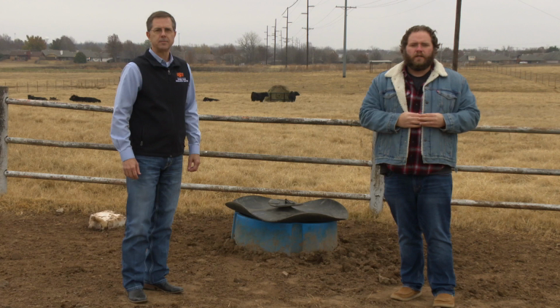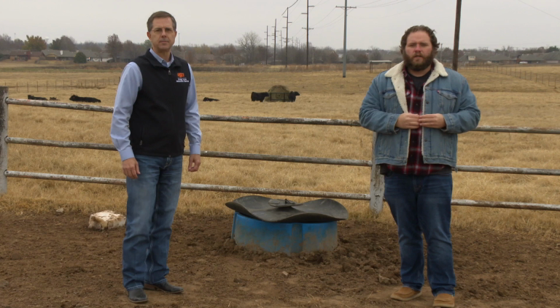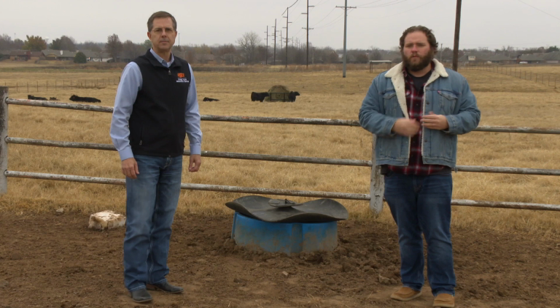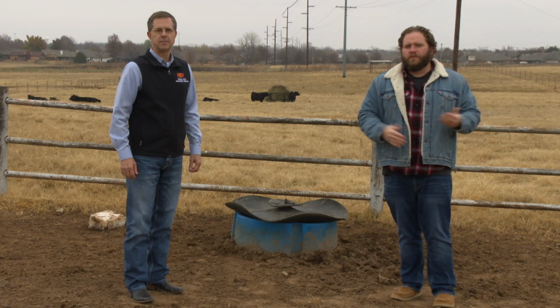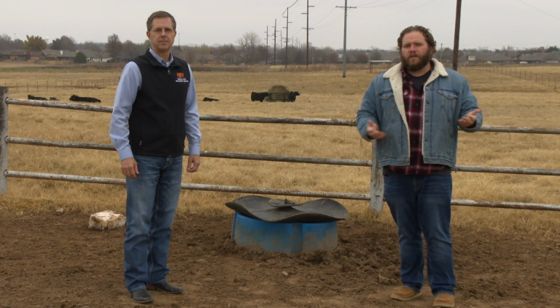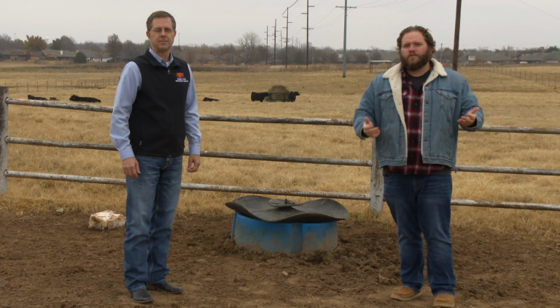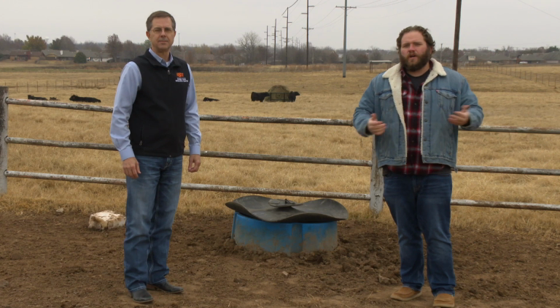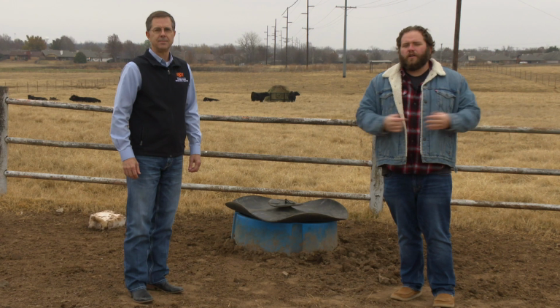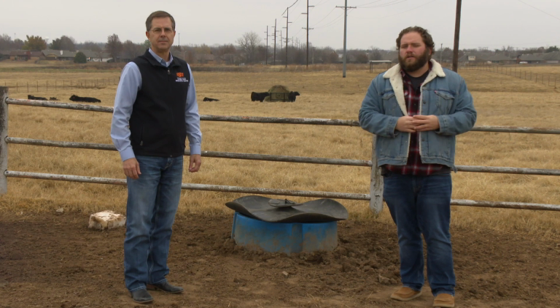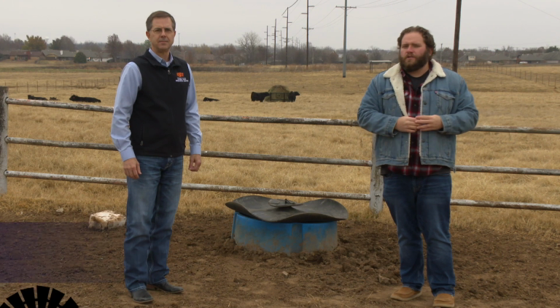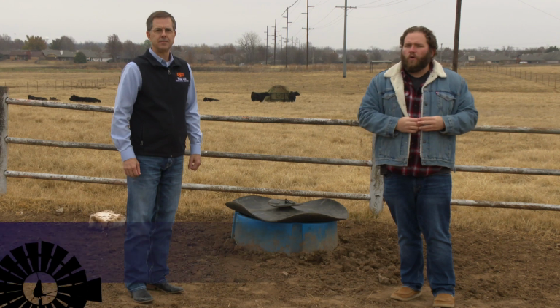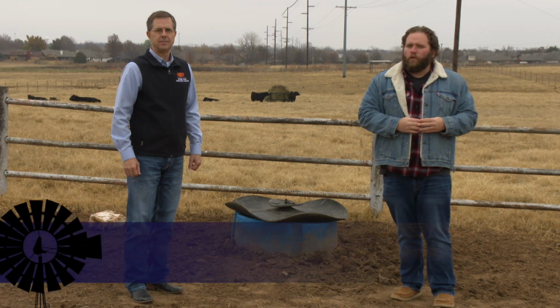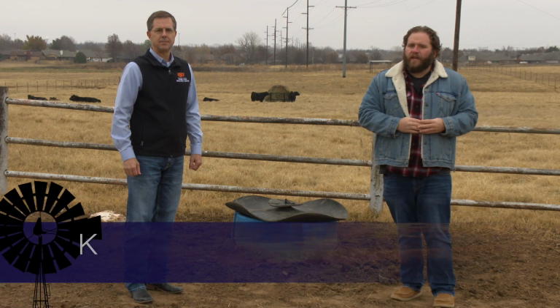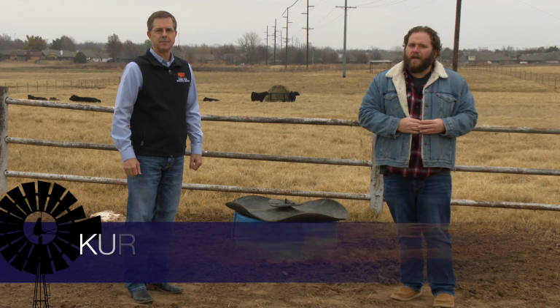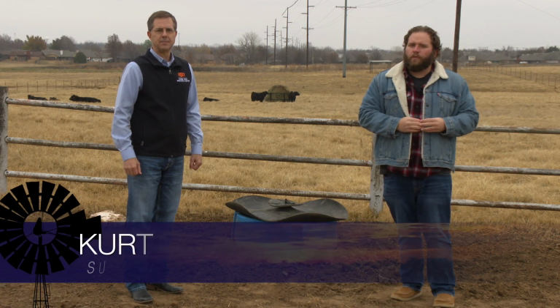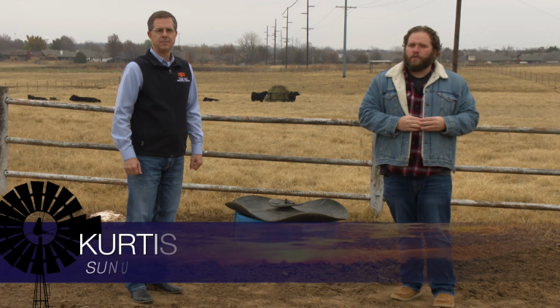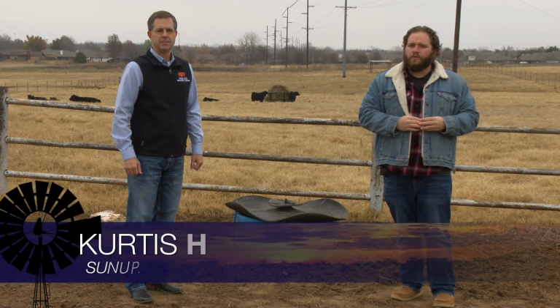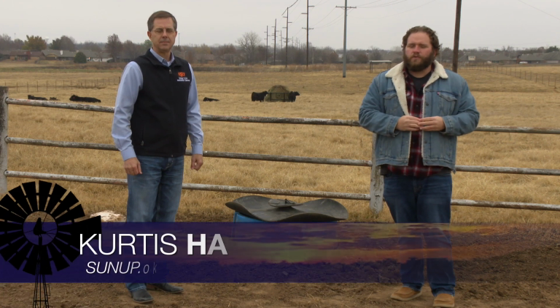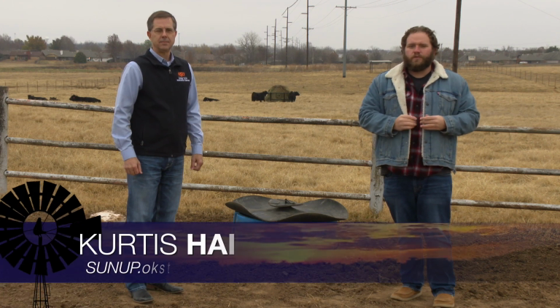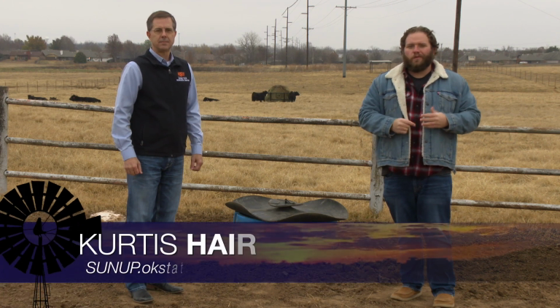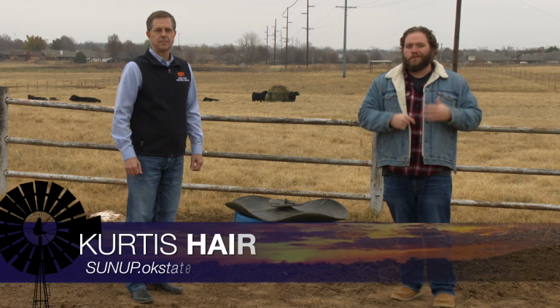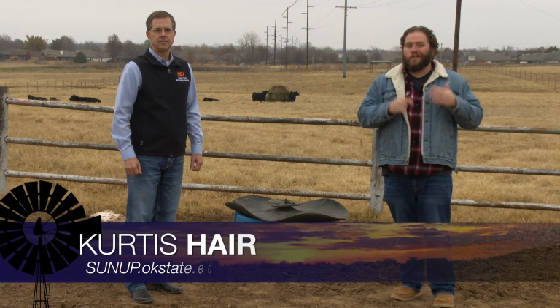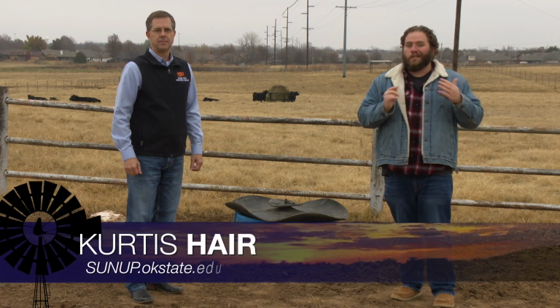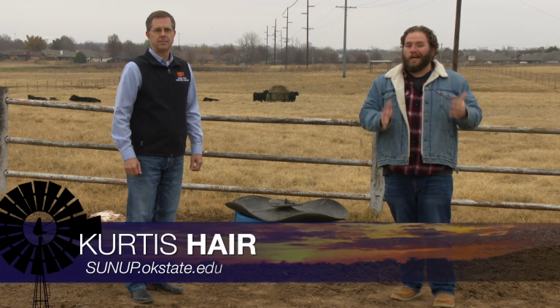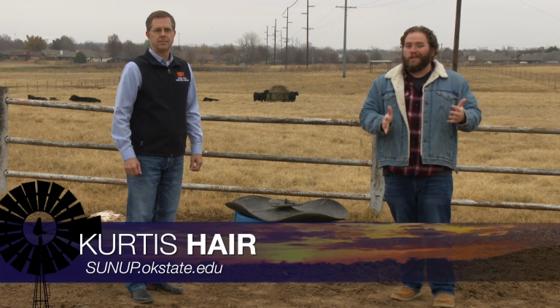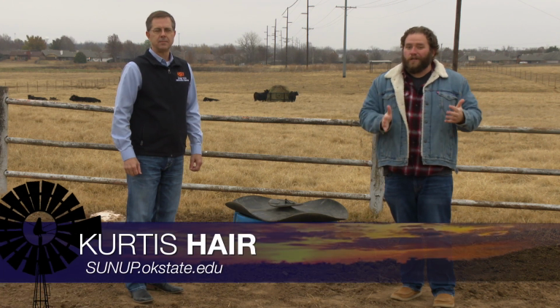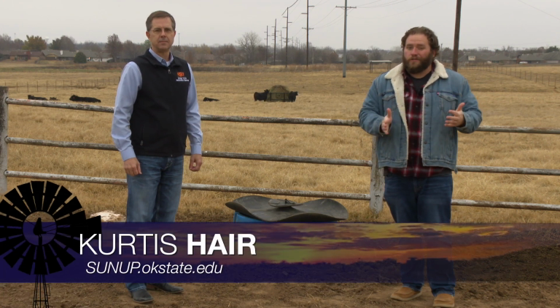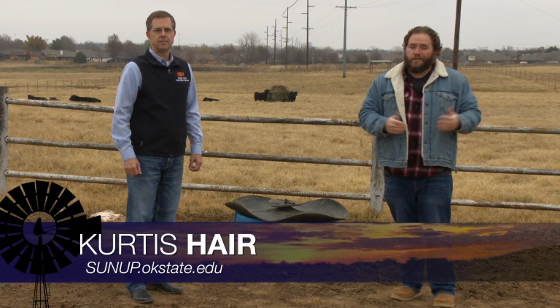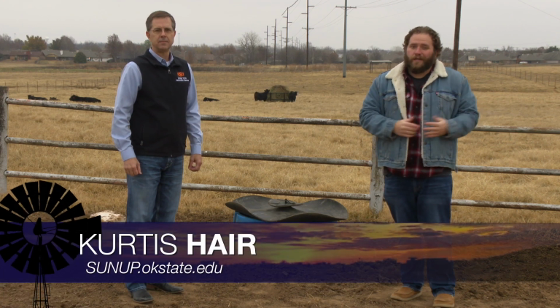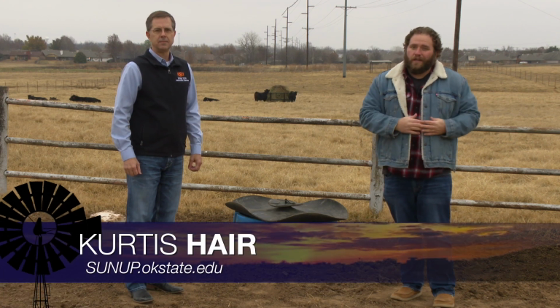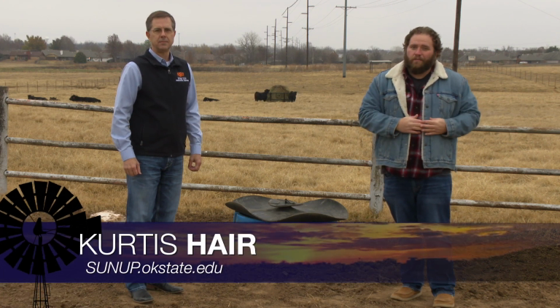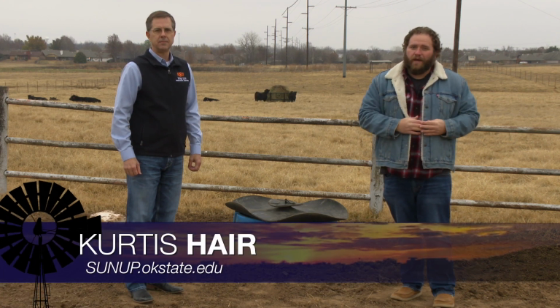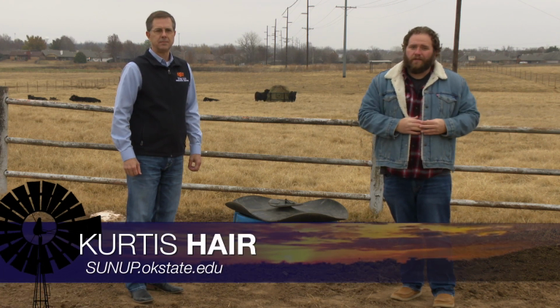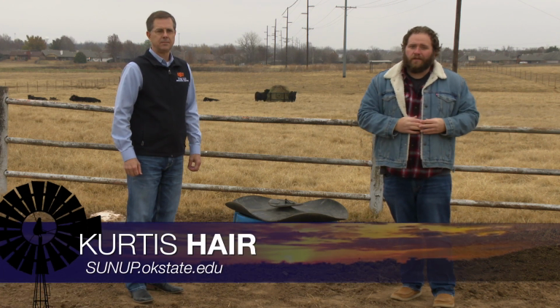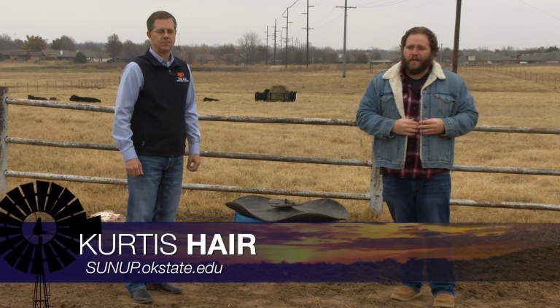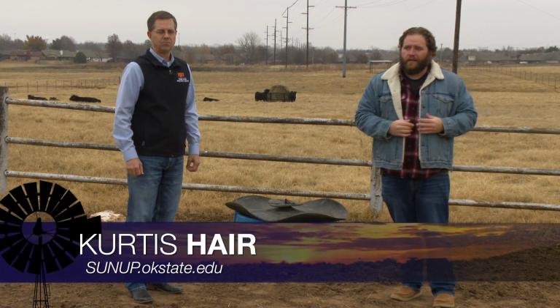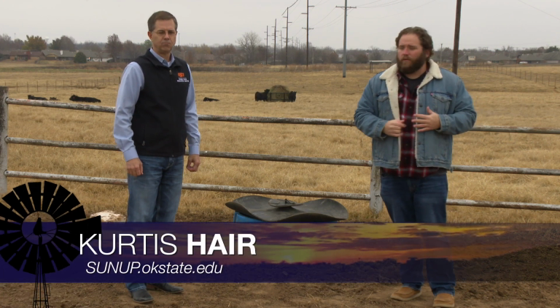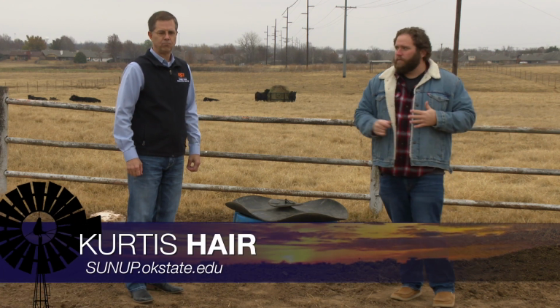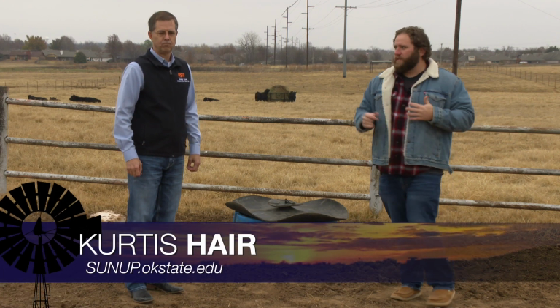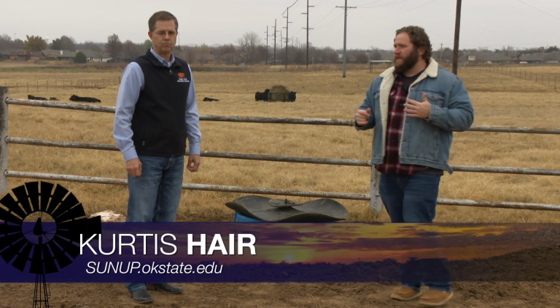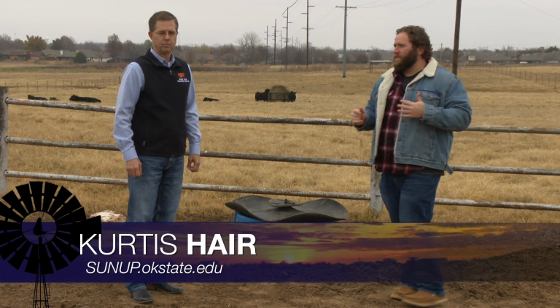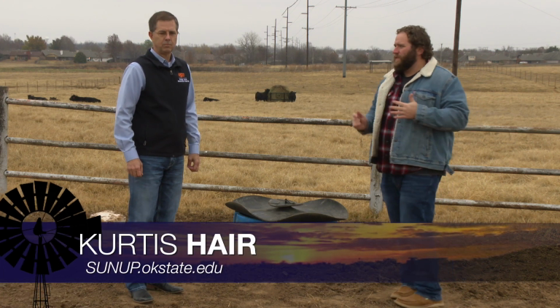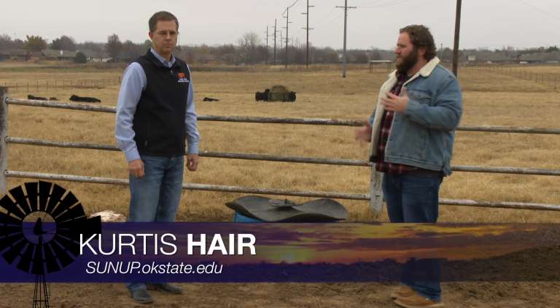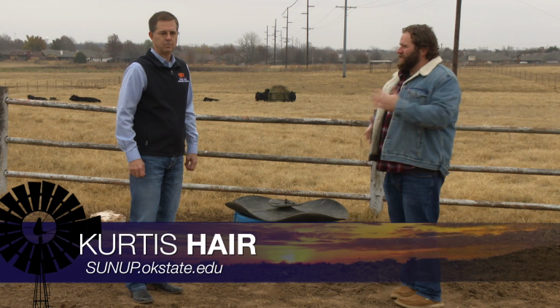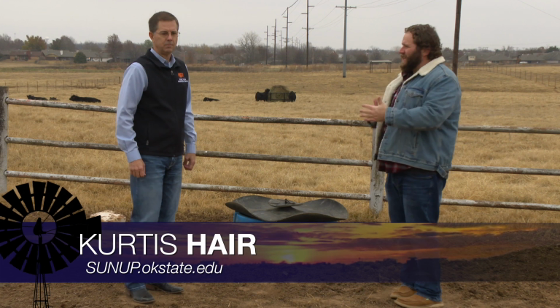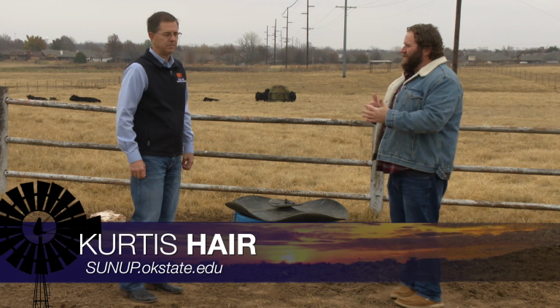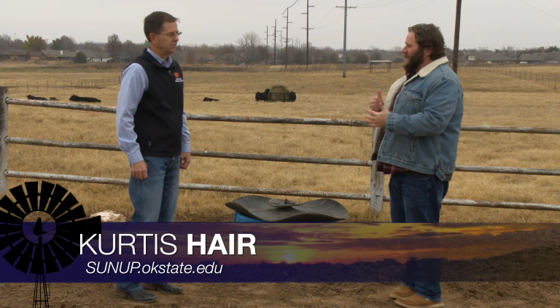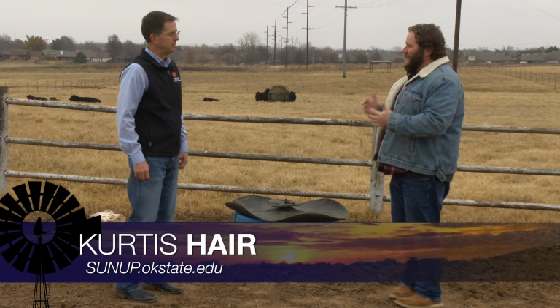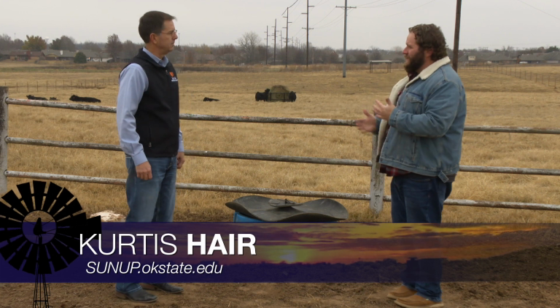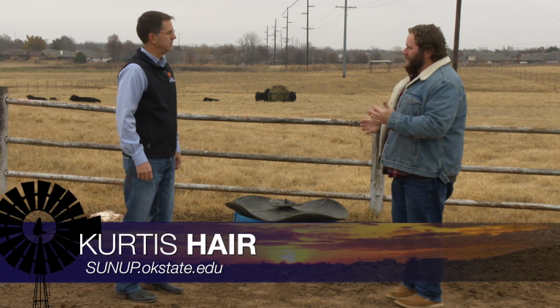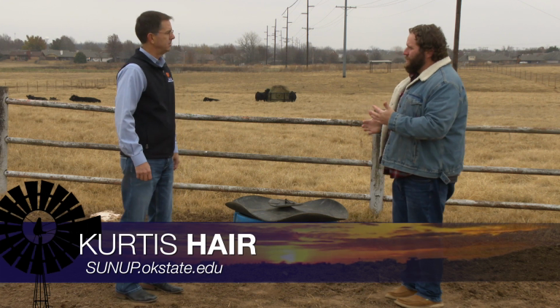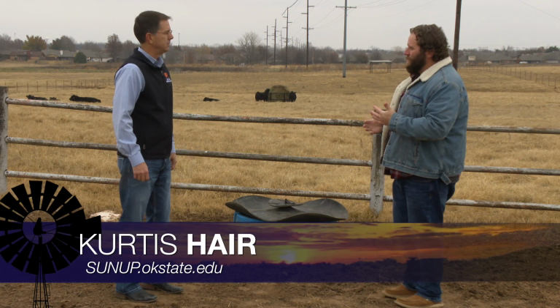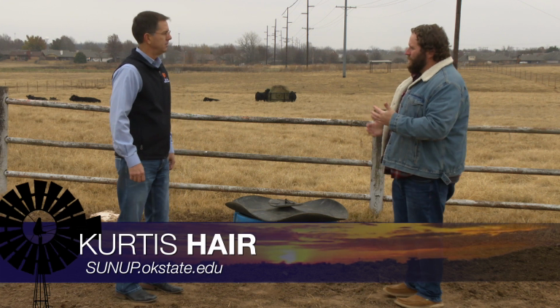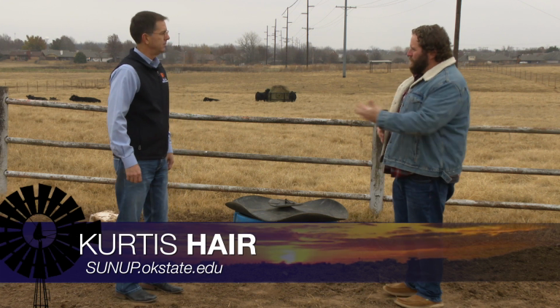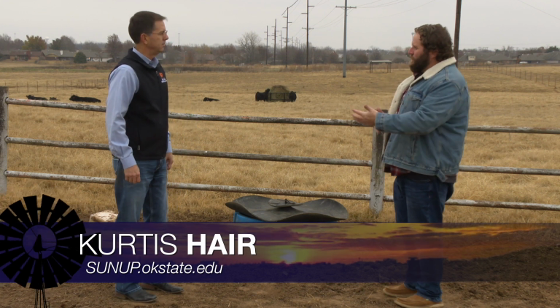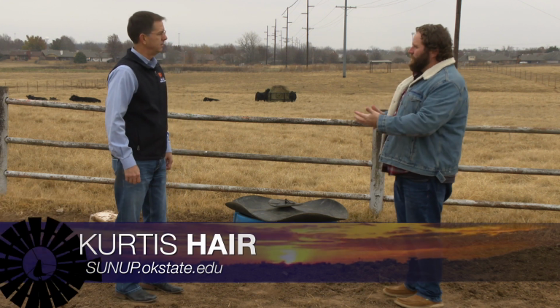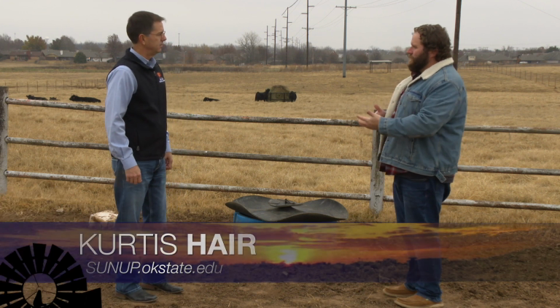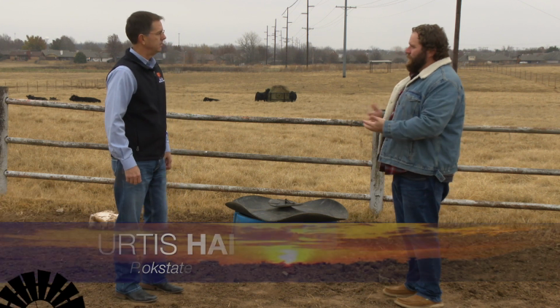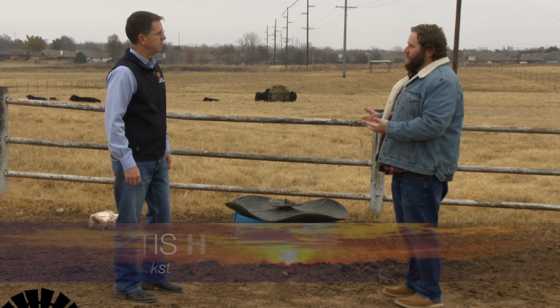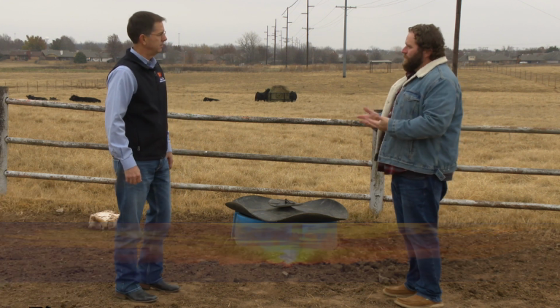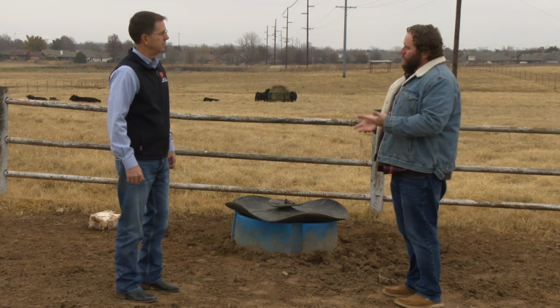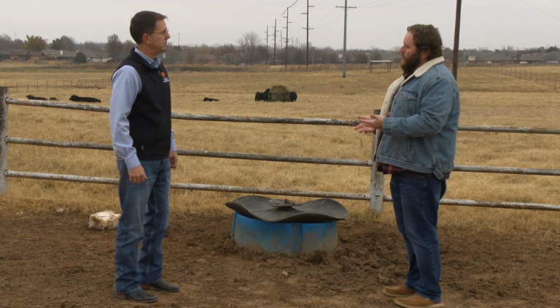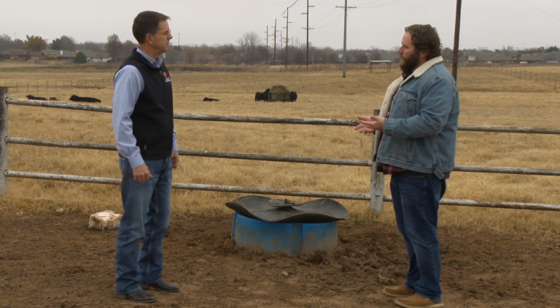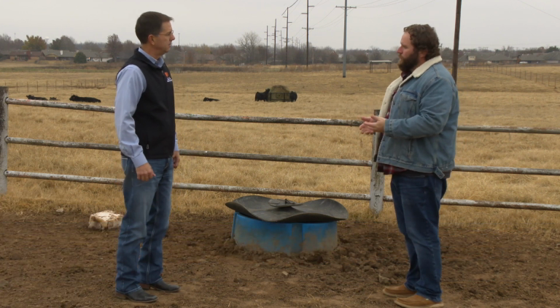Well, during drought years, Oklahoma cattle producers know there's a lot of issues that can impact their cattle. But there's kind of a hidden issue that producers need to be aware of.